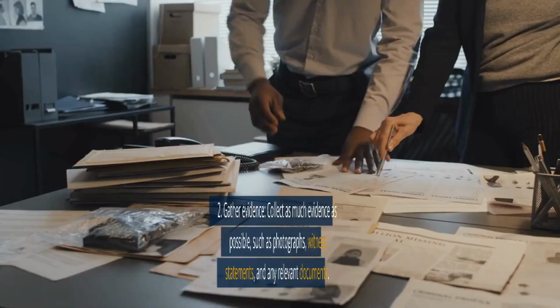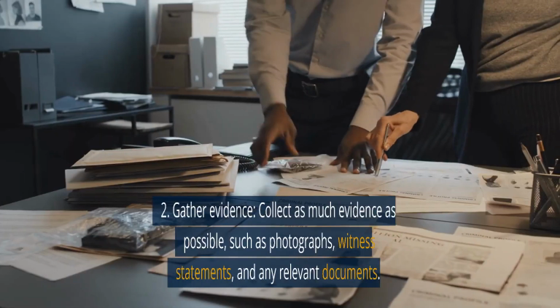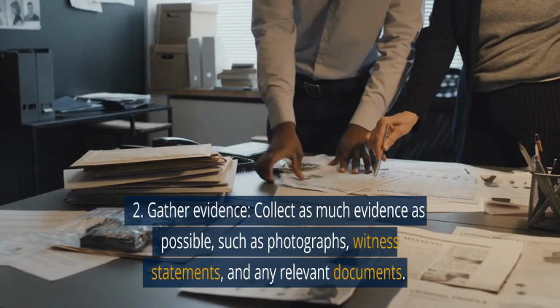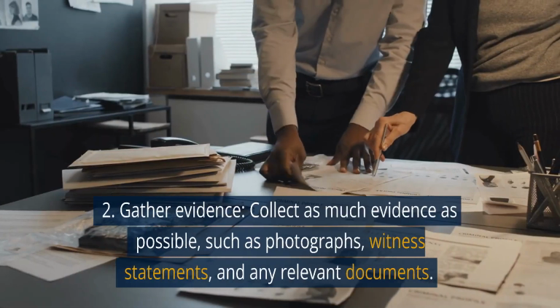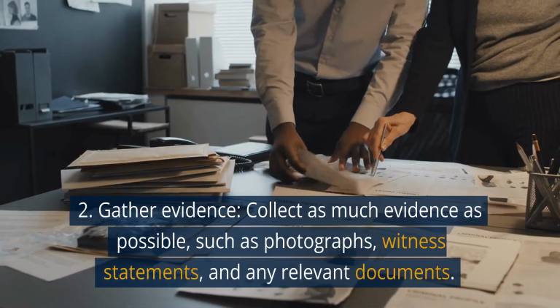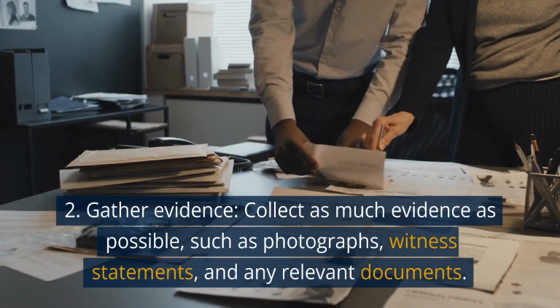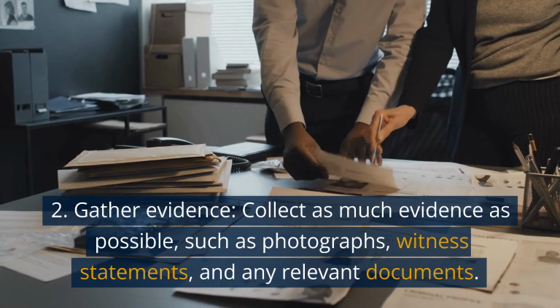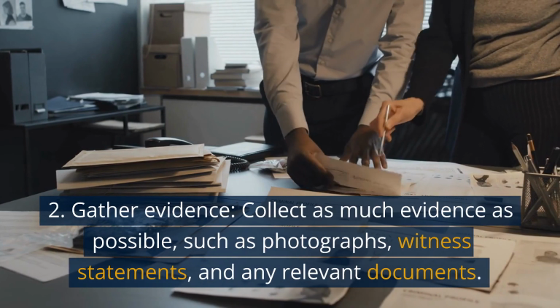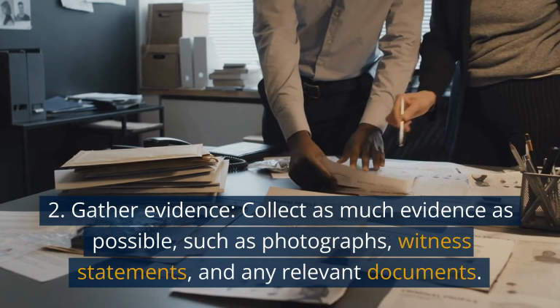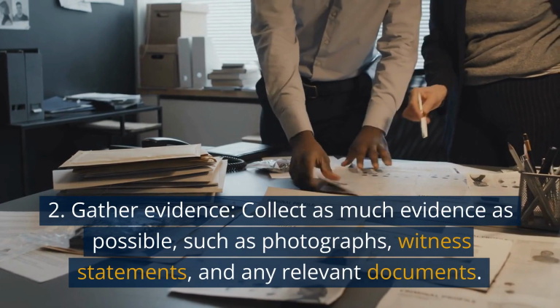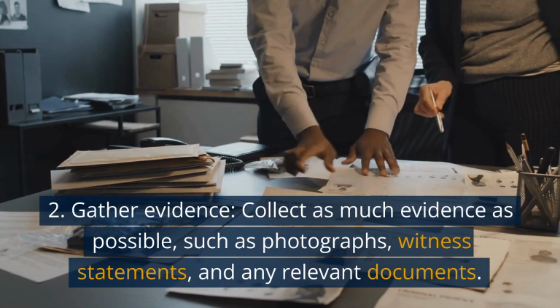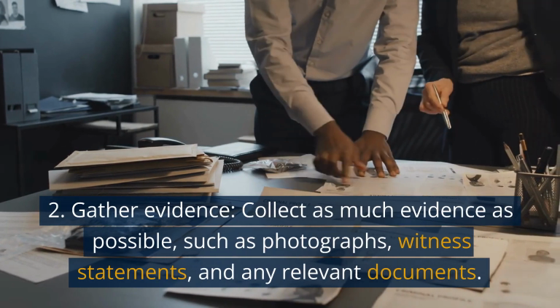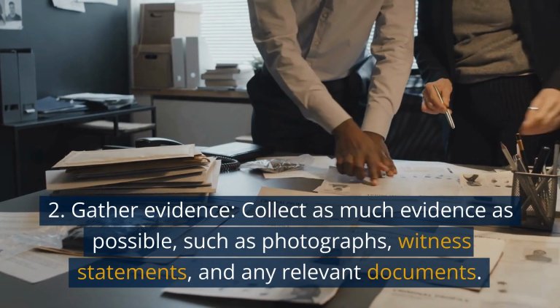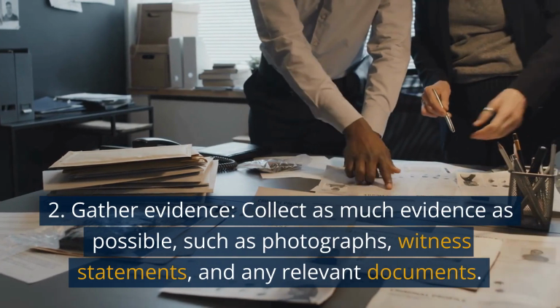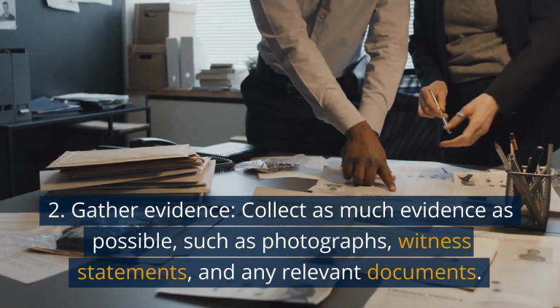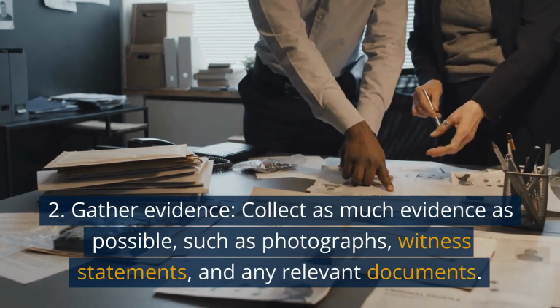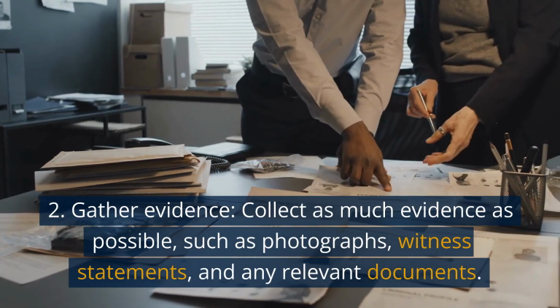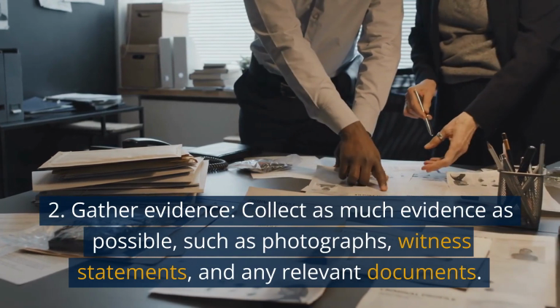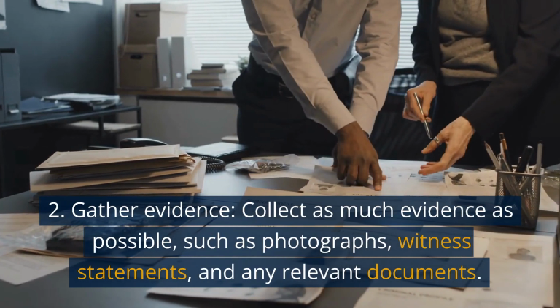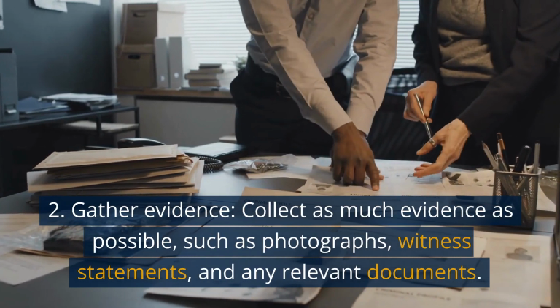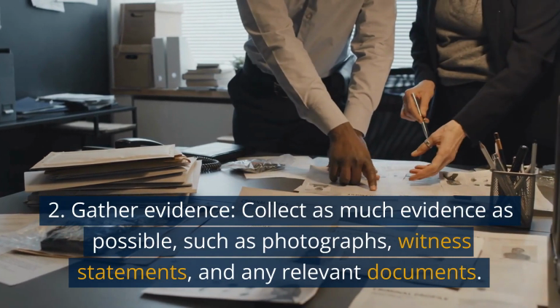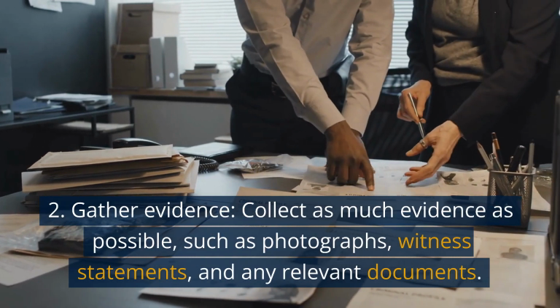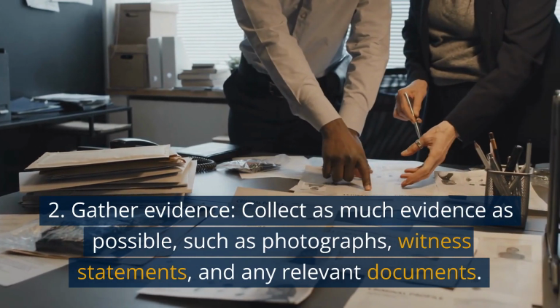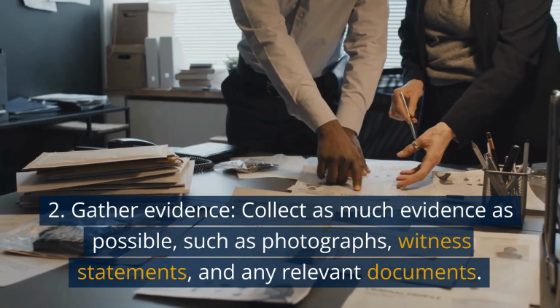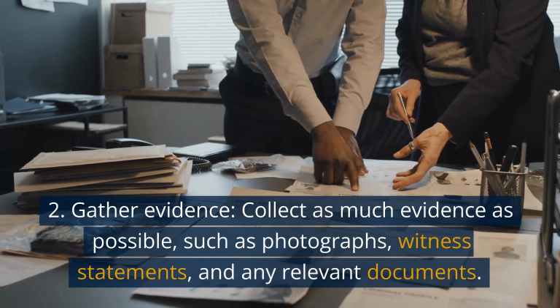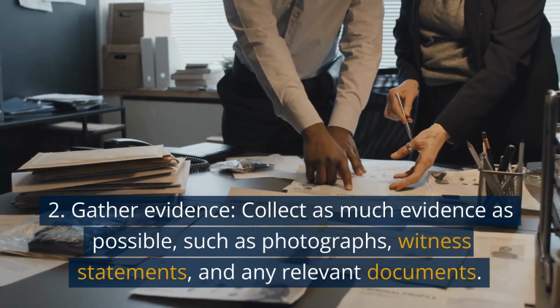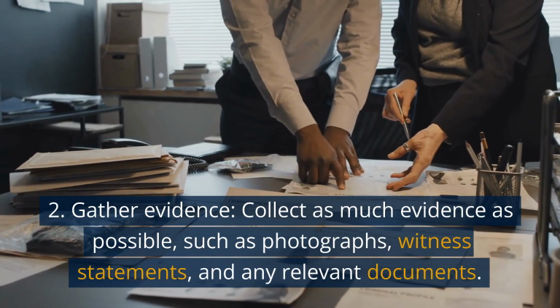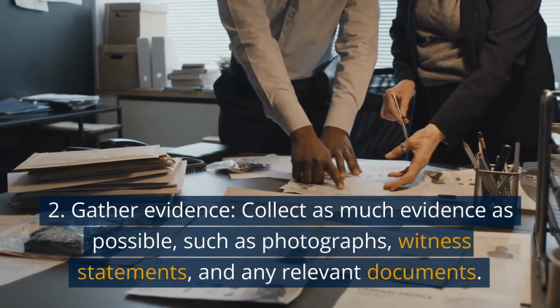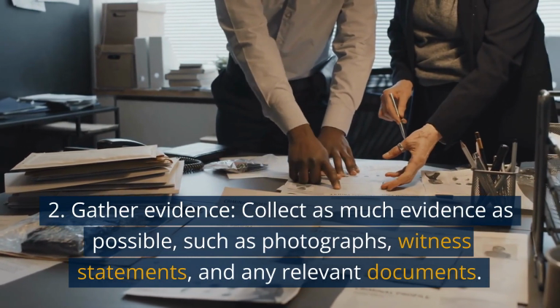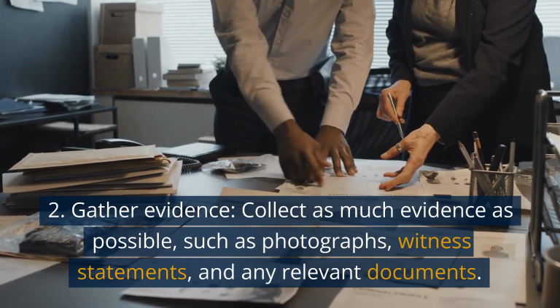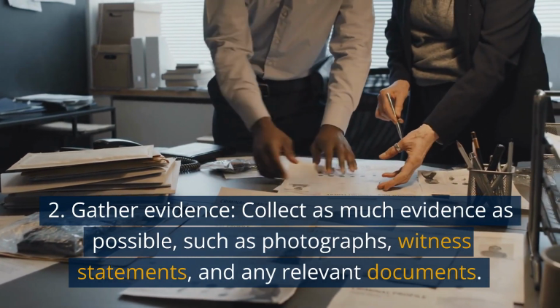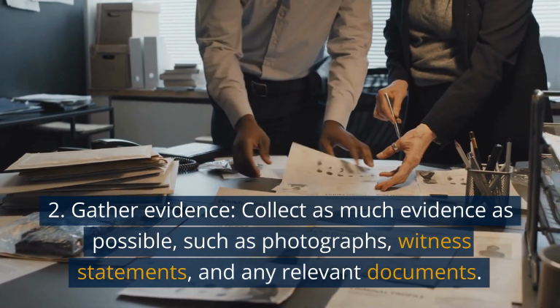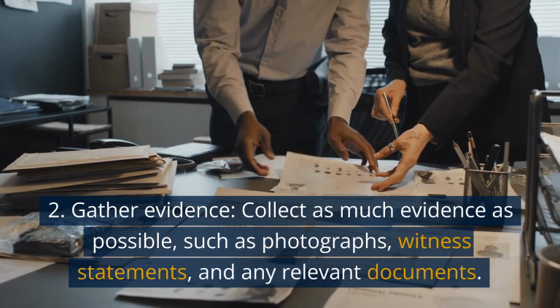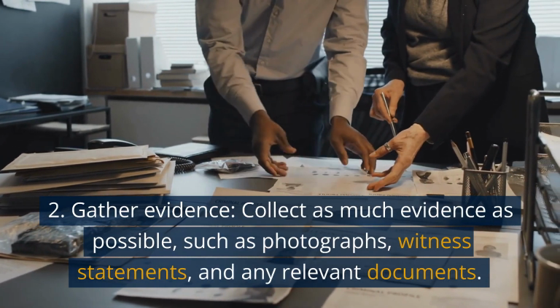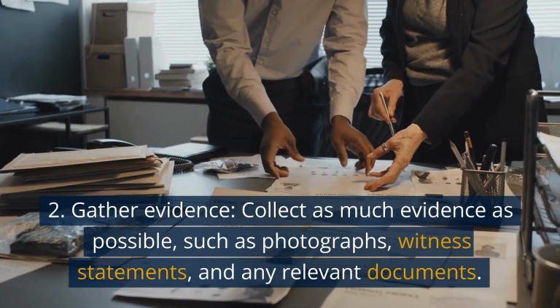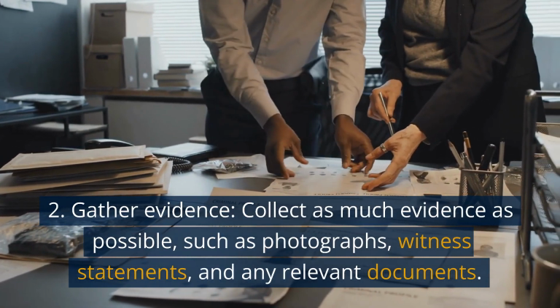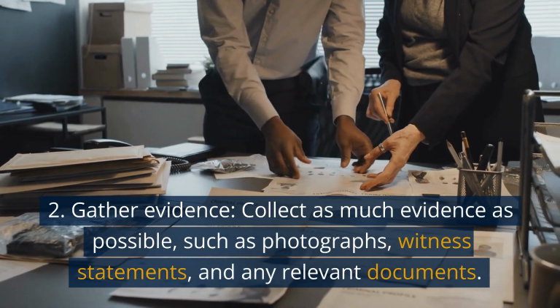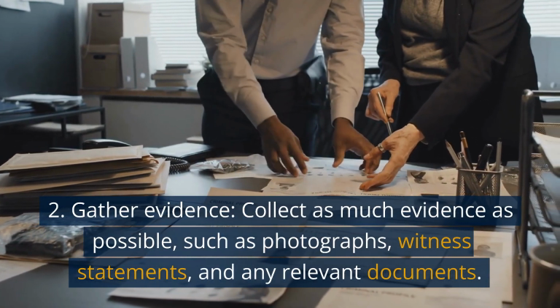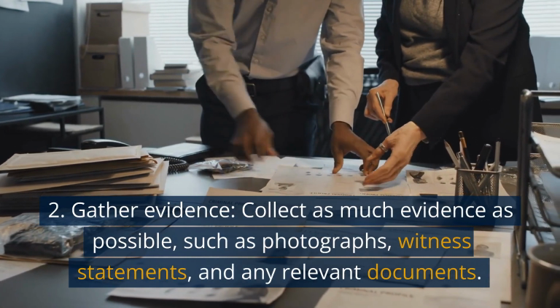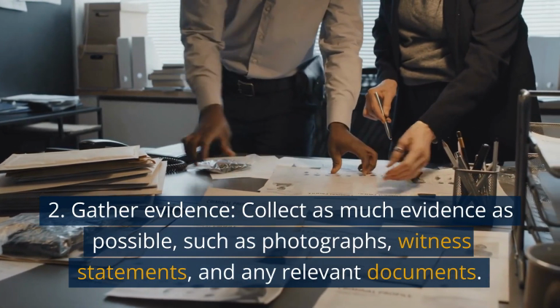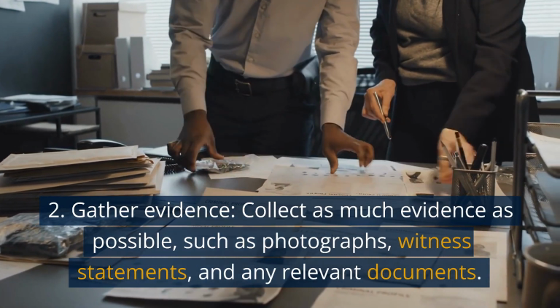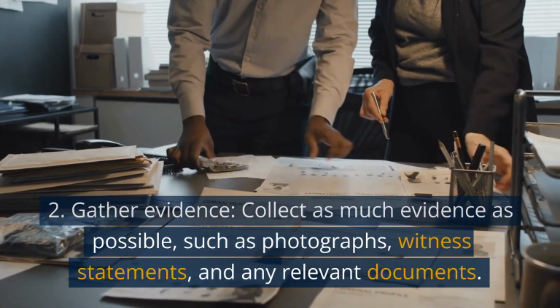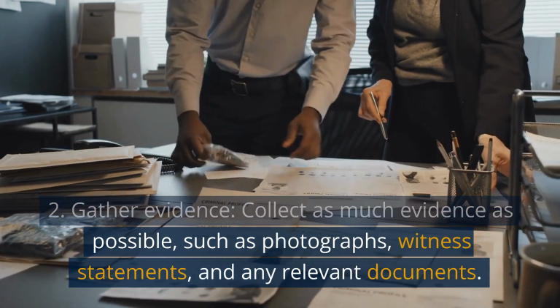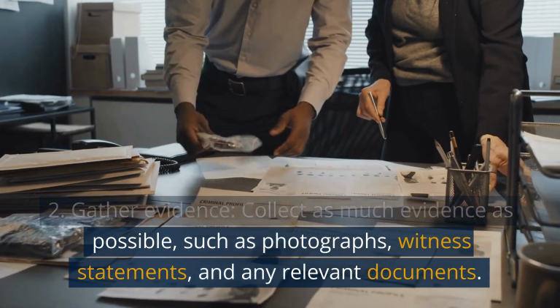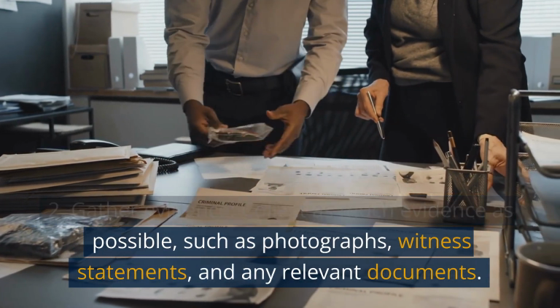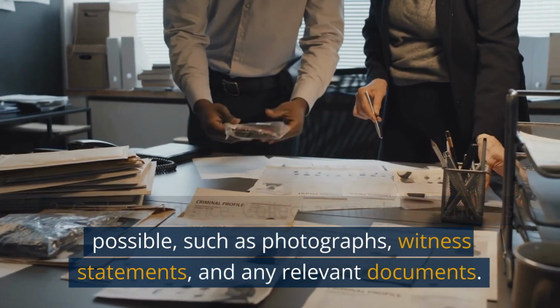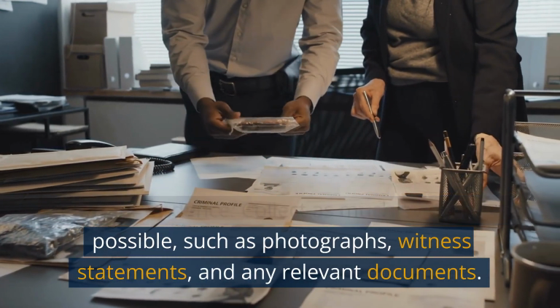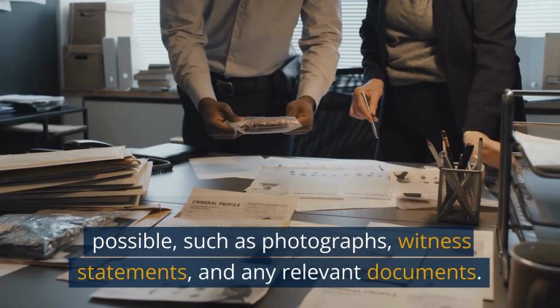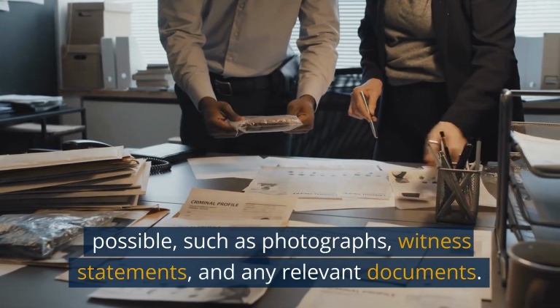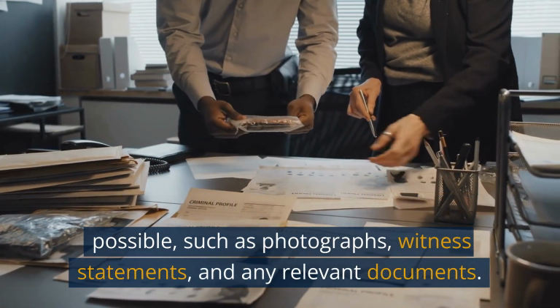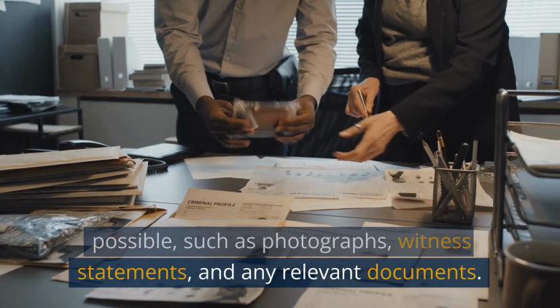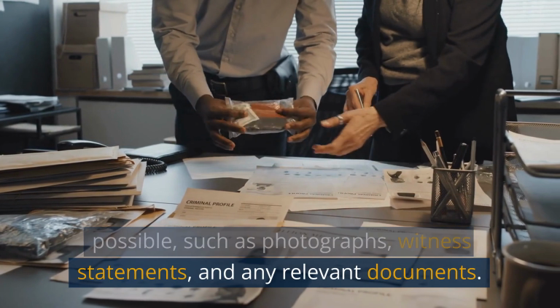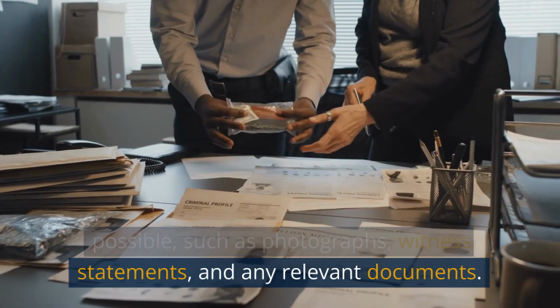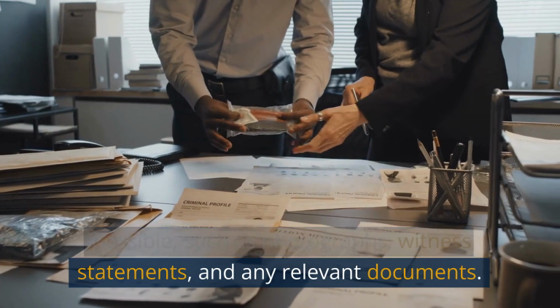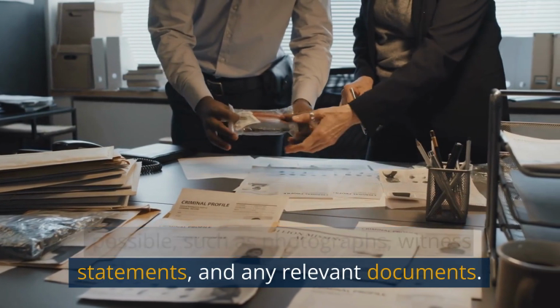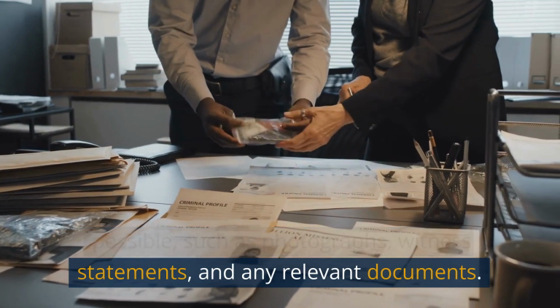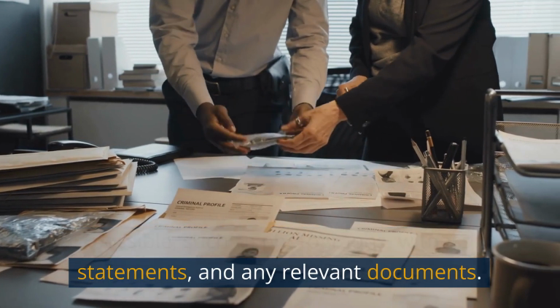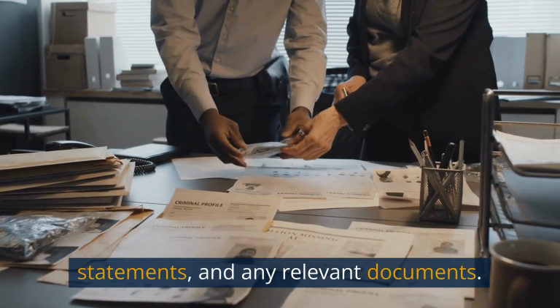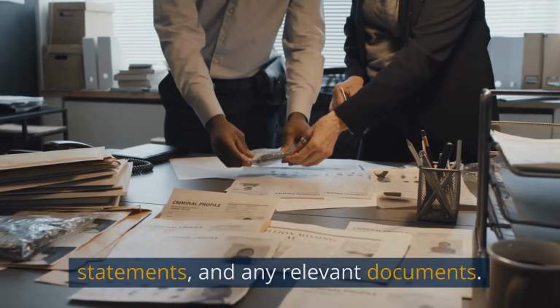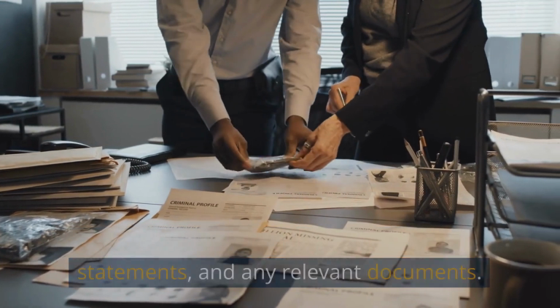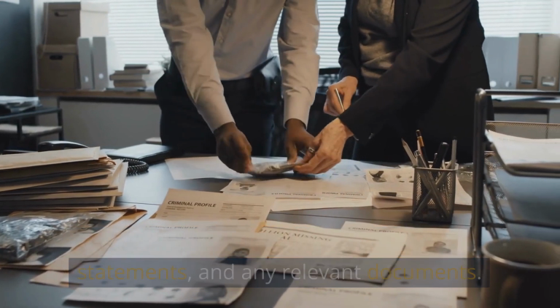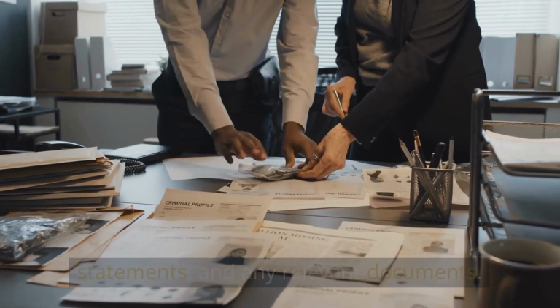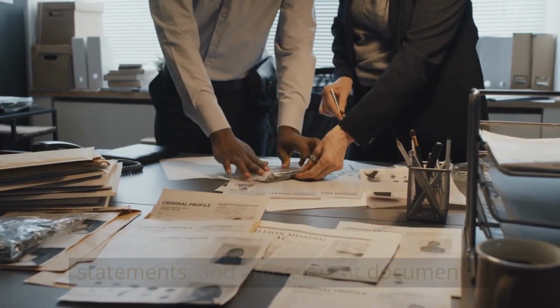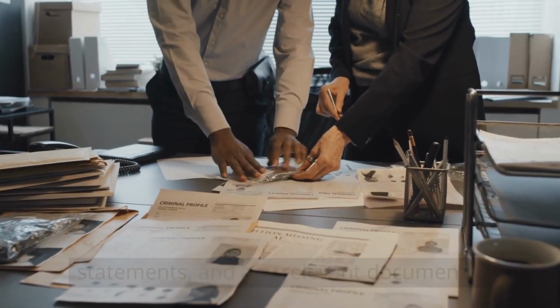2. Gather evidence. Collect as much evidence as possible, such as photographs, witness statements, and any relevant documents.